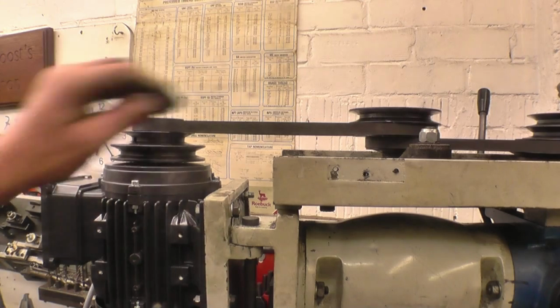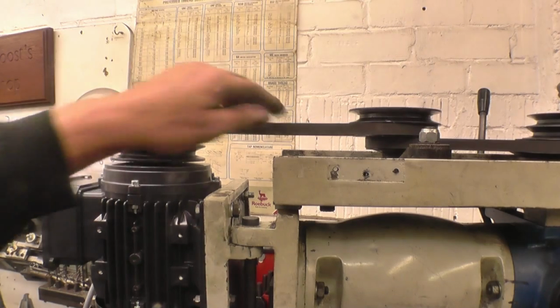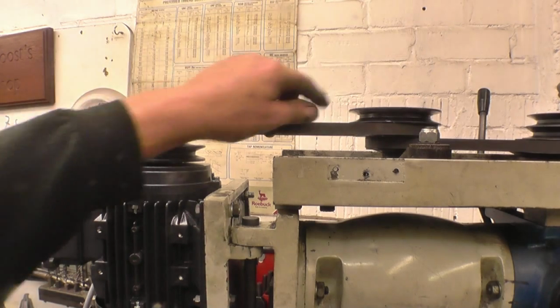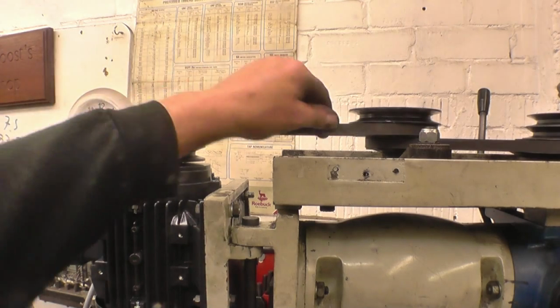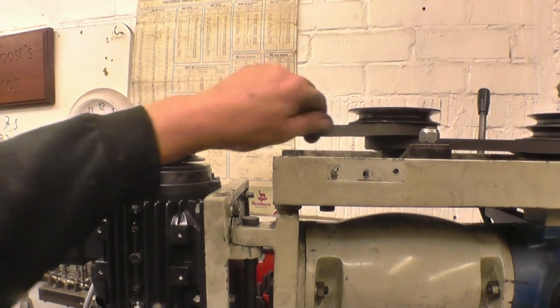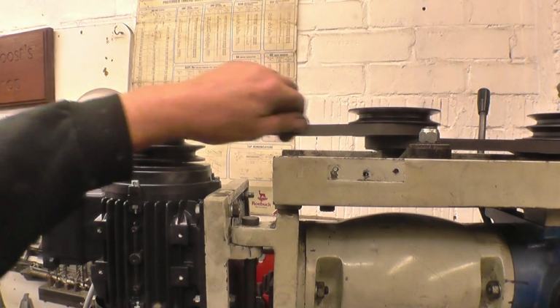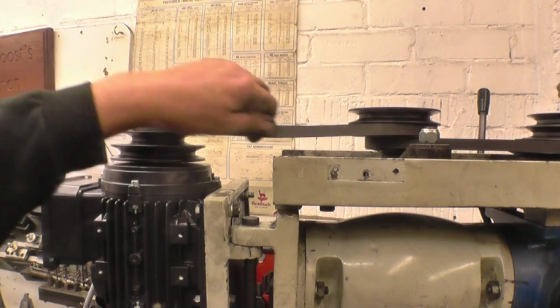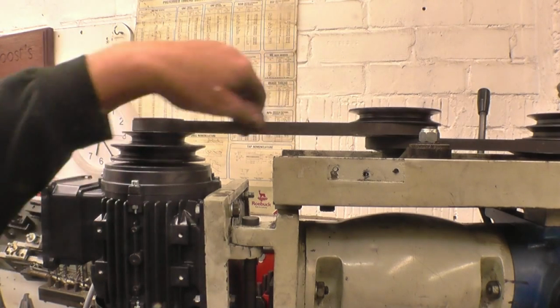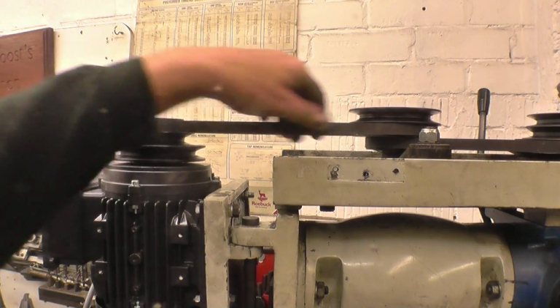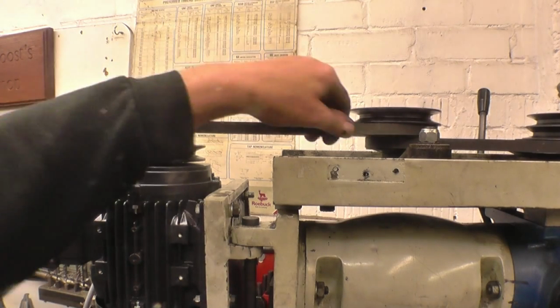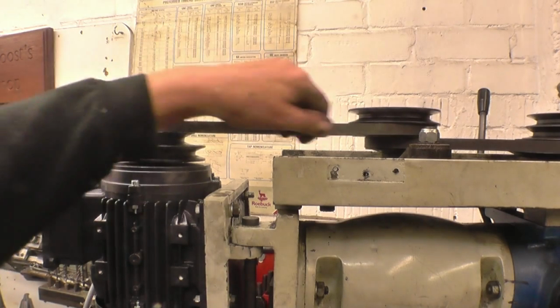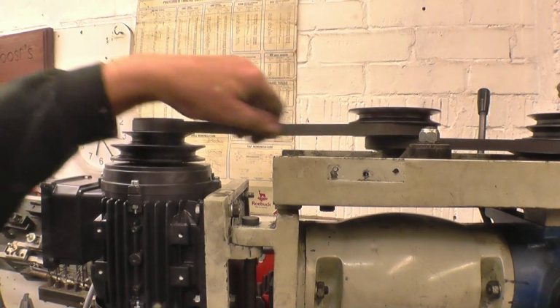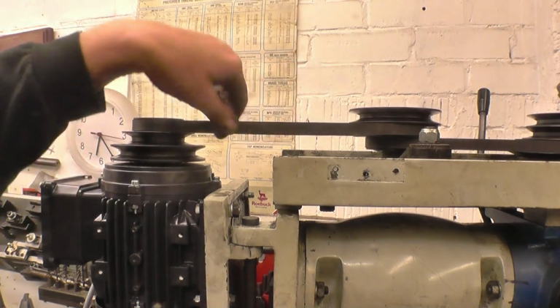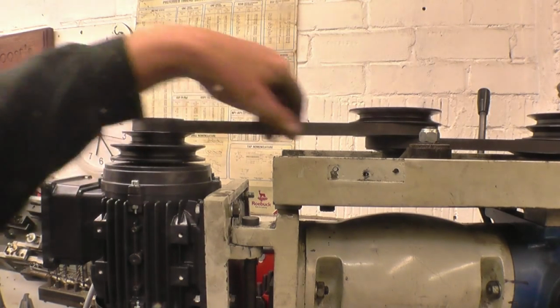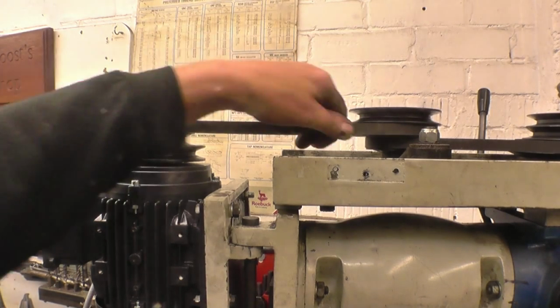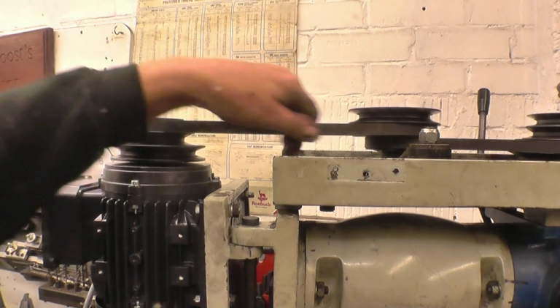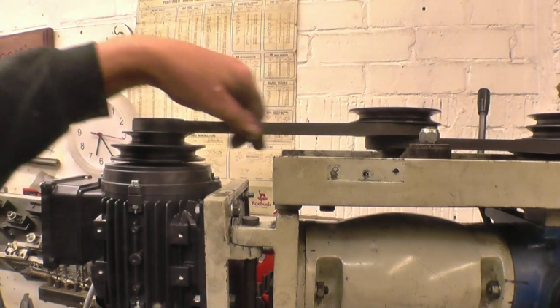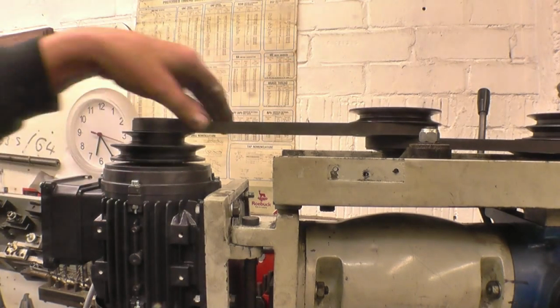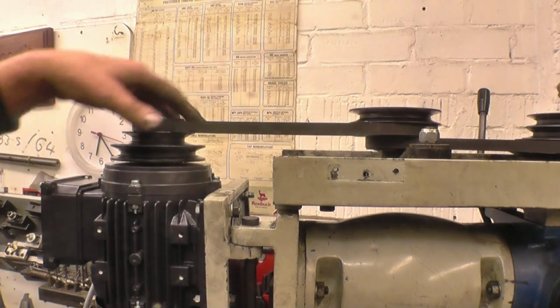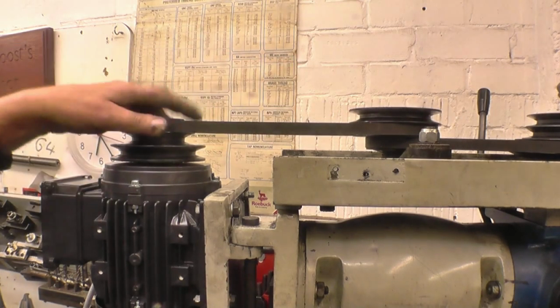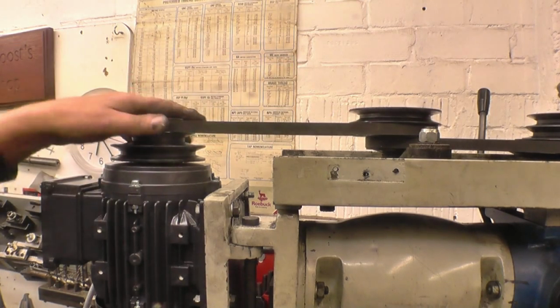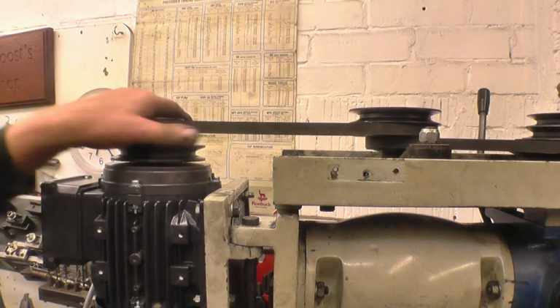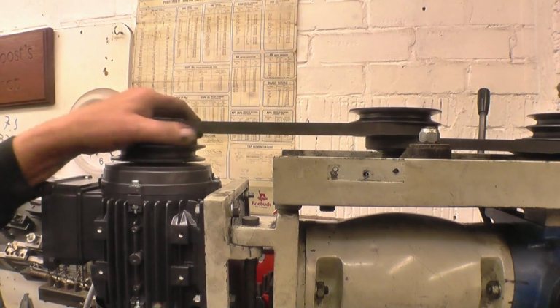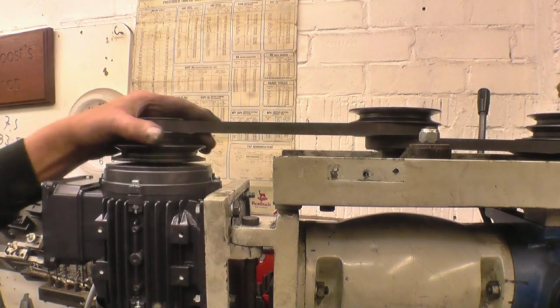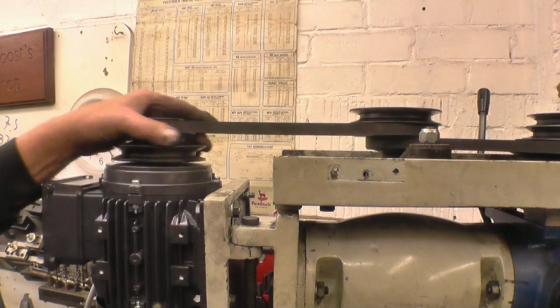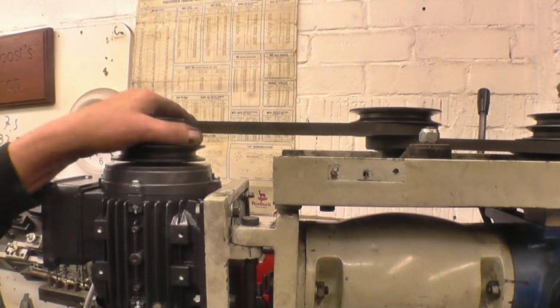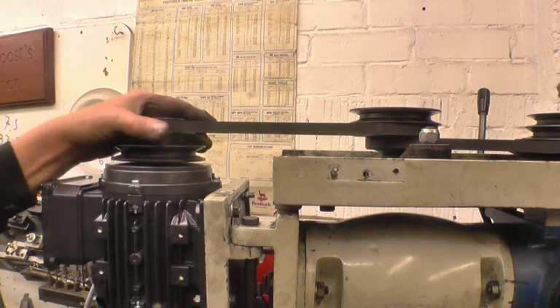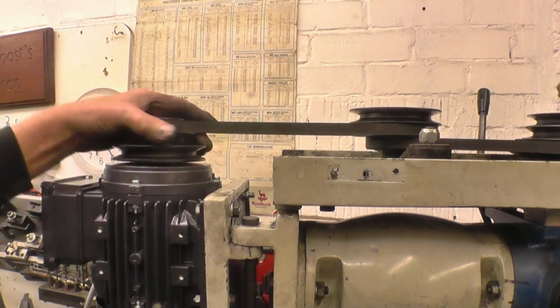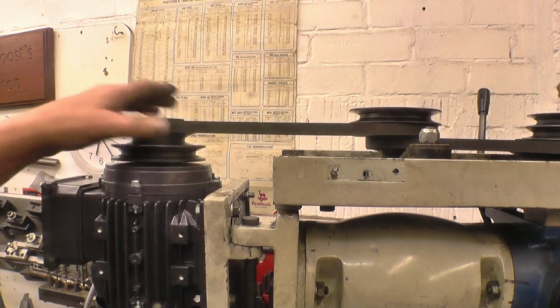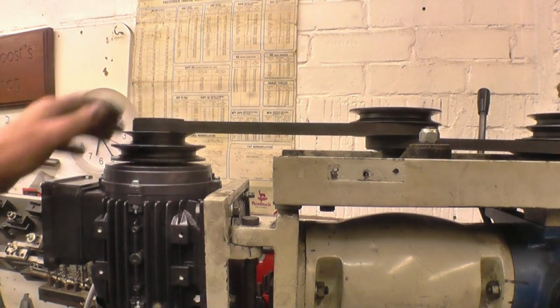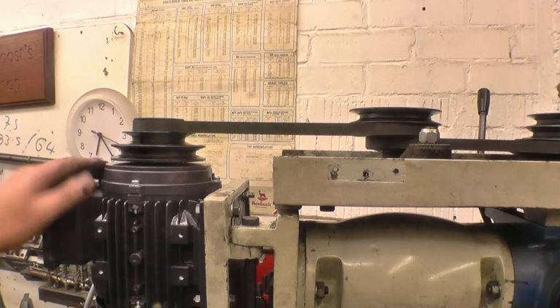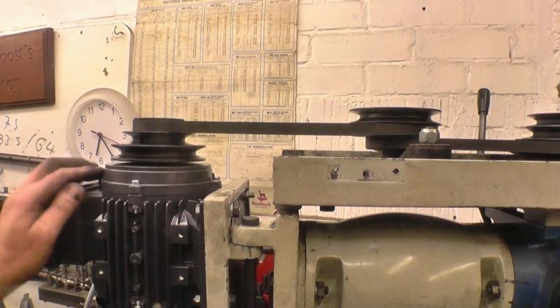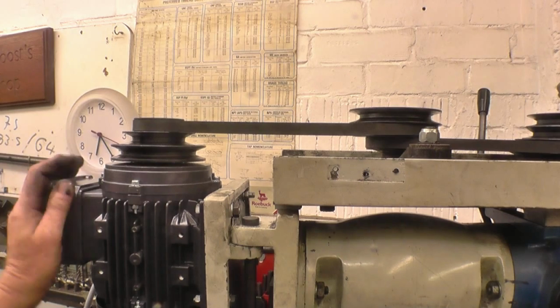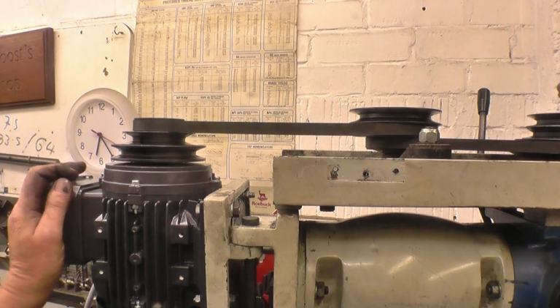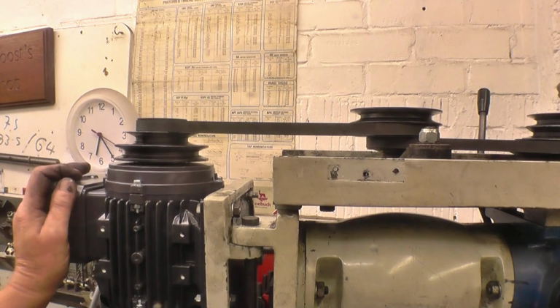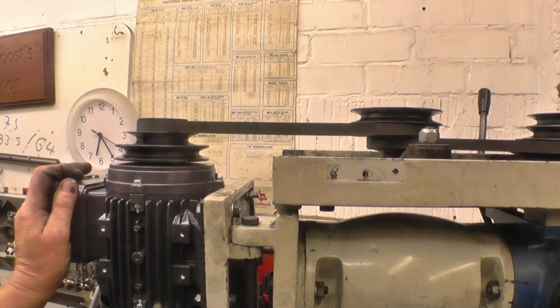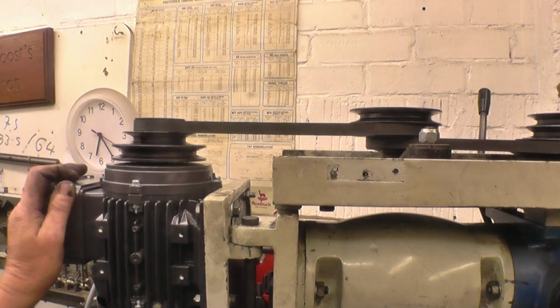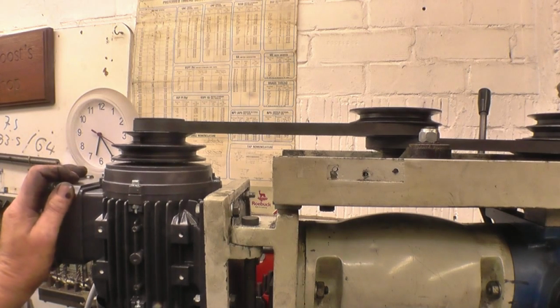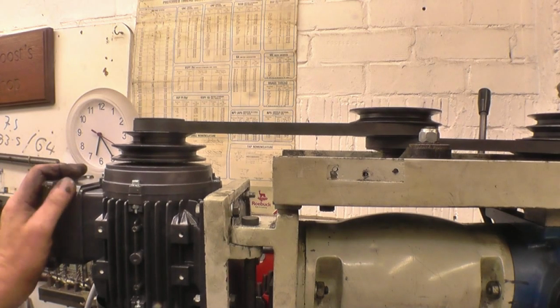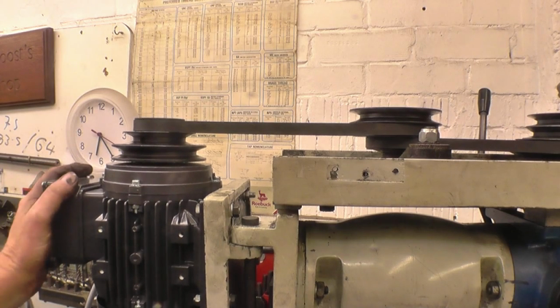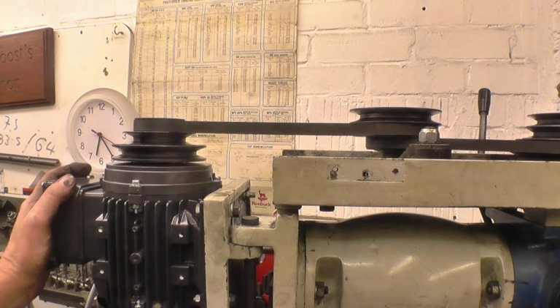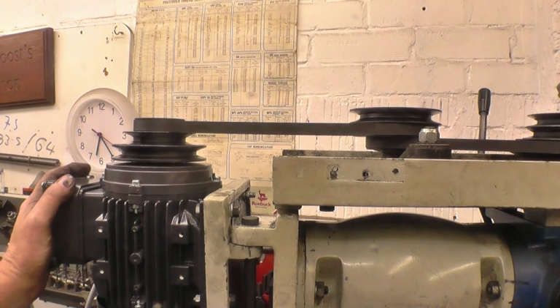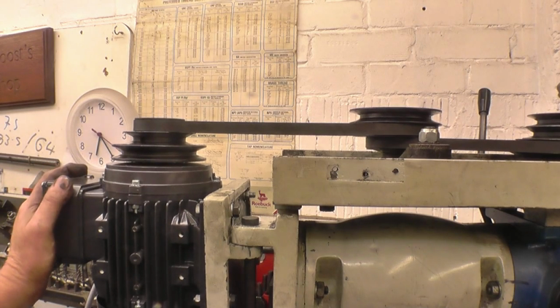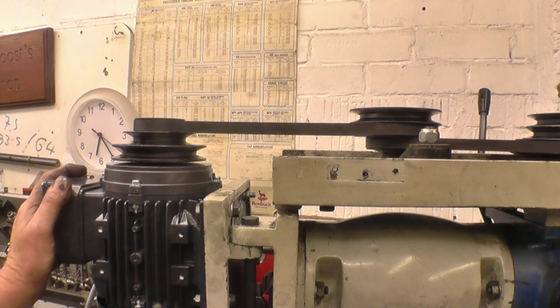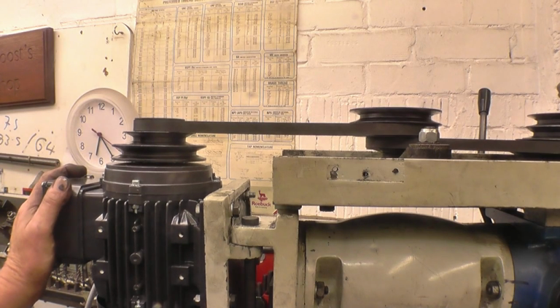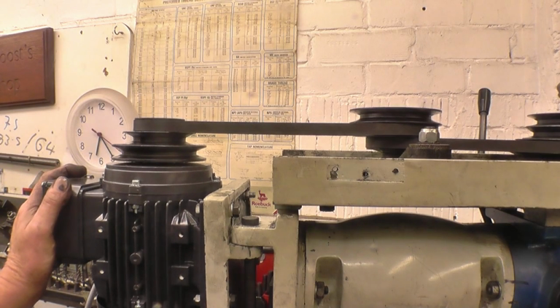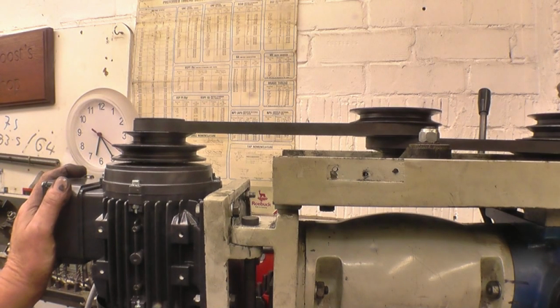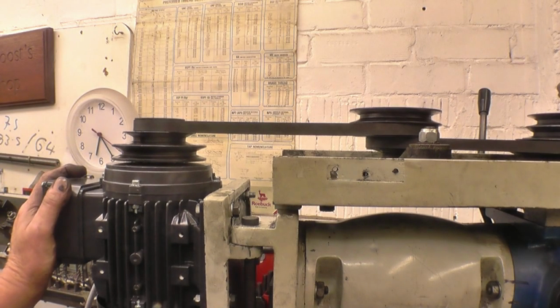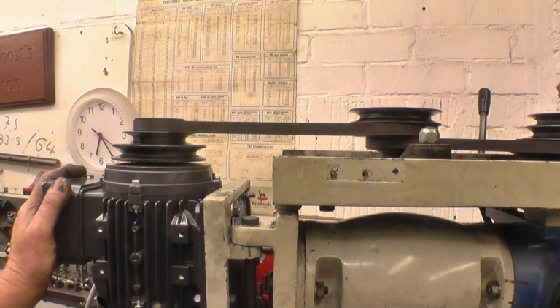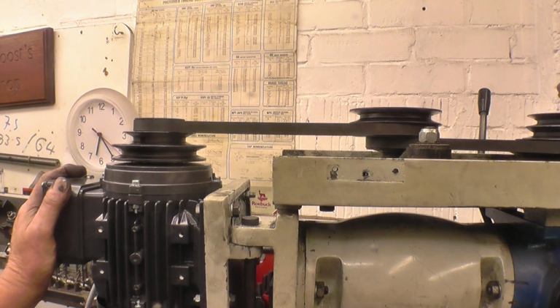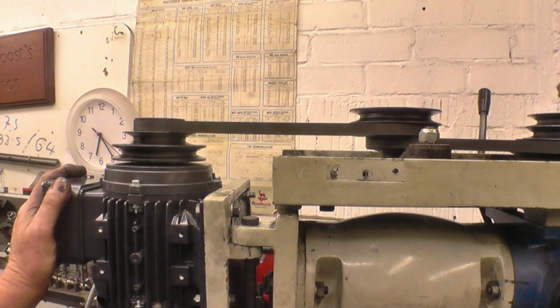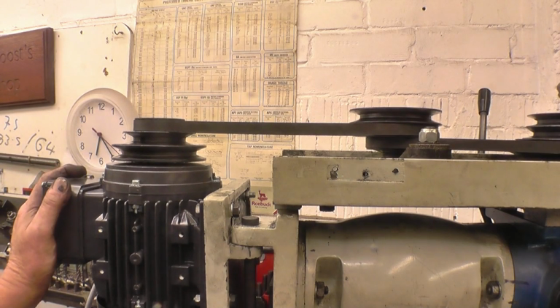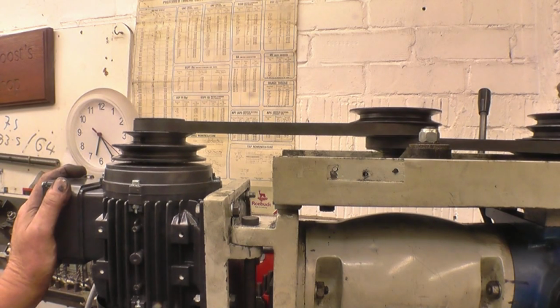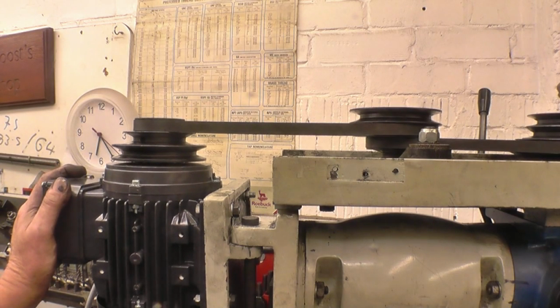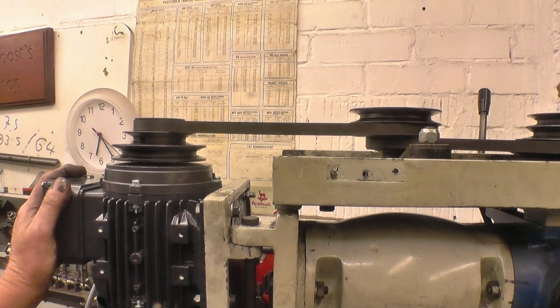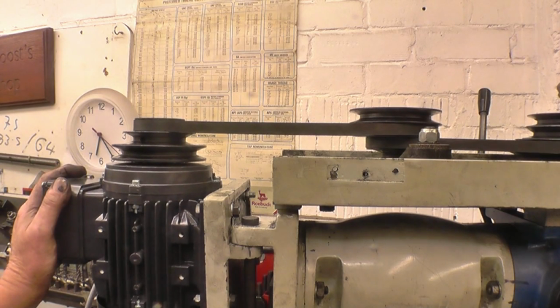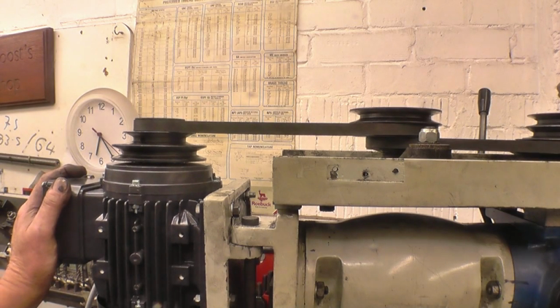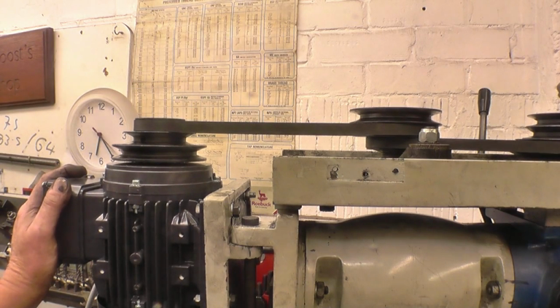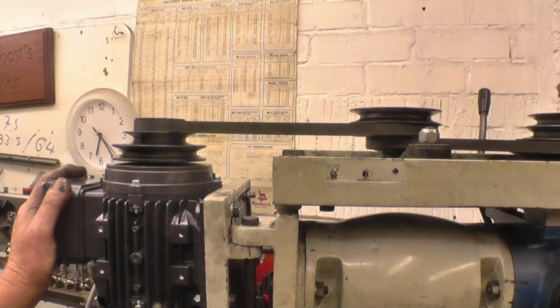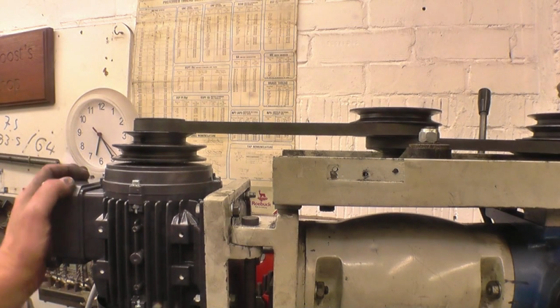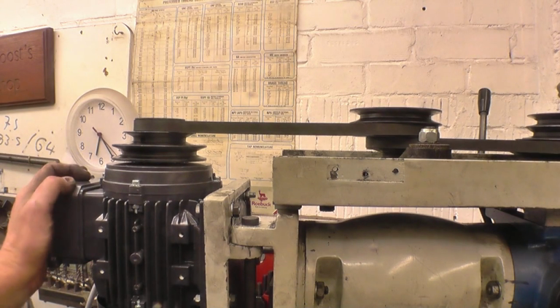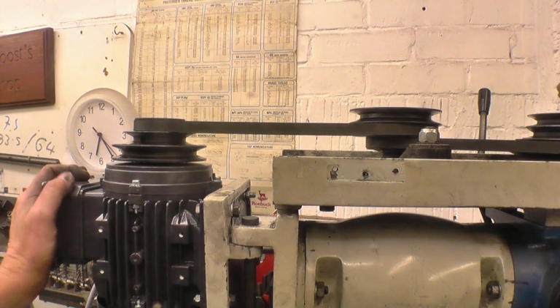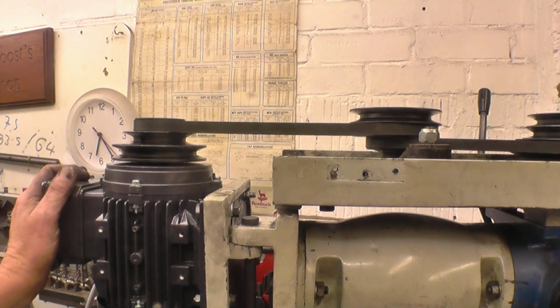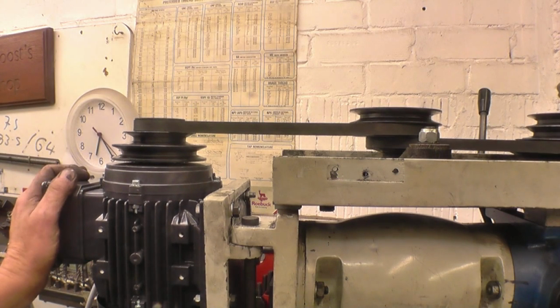Basically that's the mechanical side done. Let's see if it's fastened on — now it's all wired.